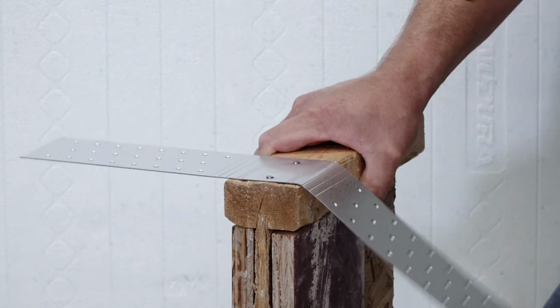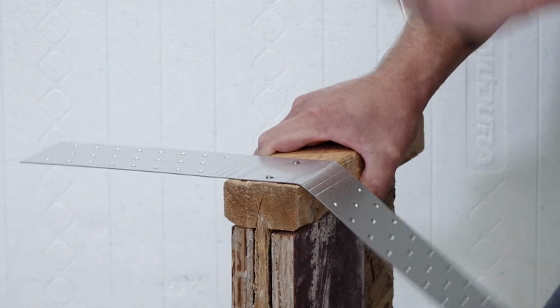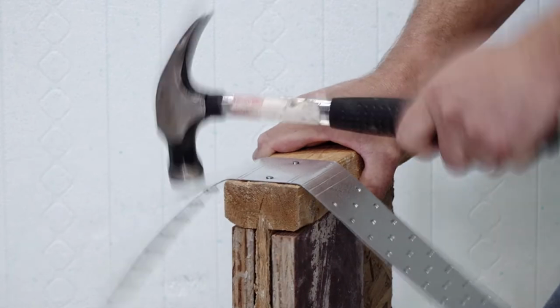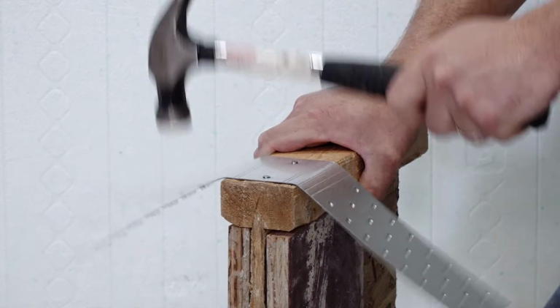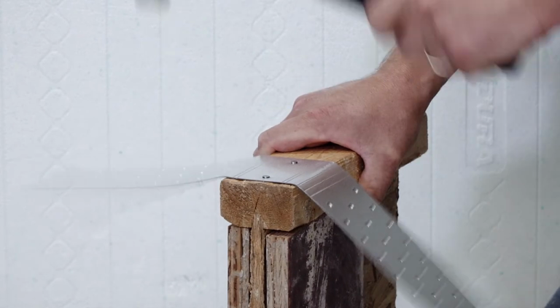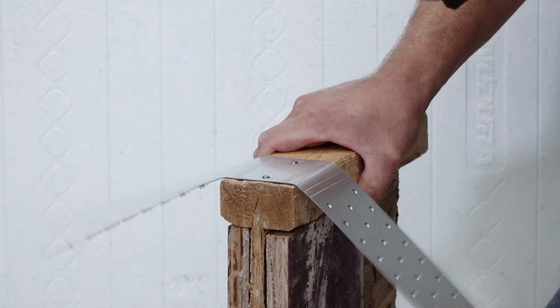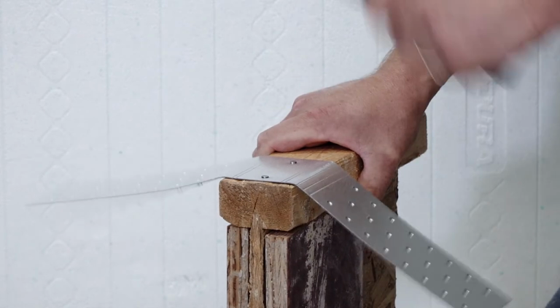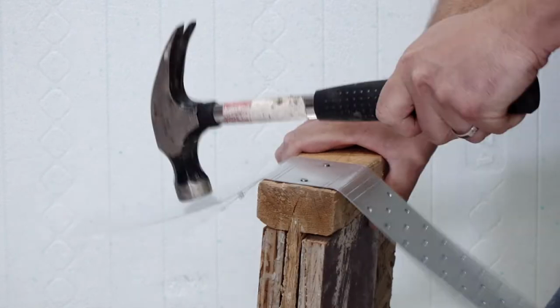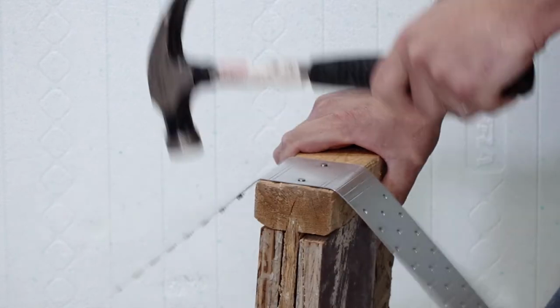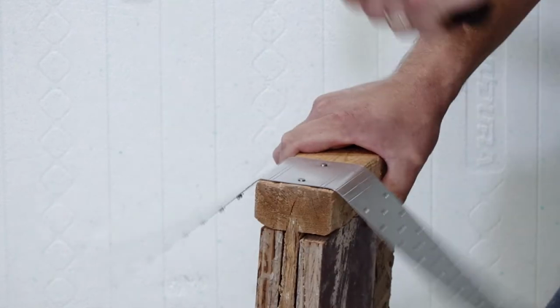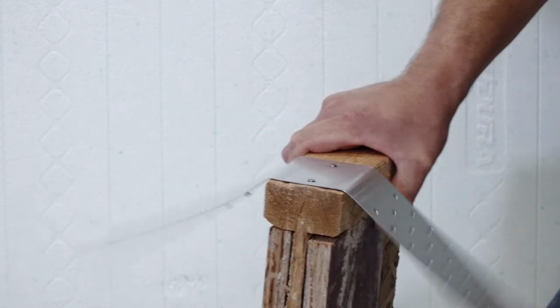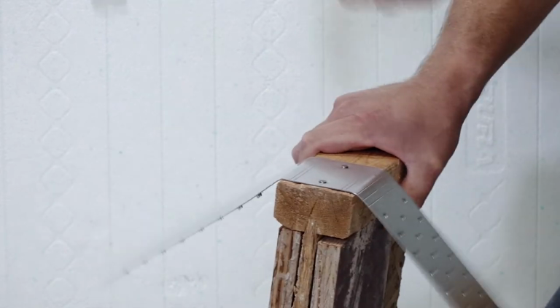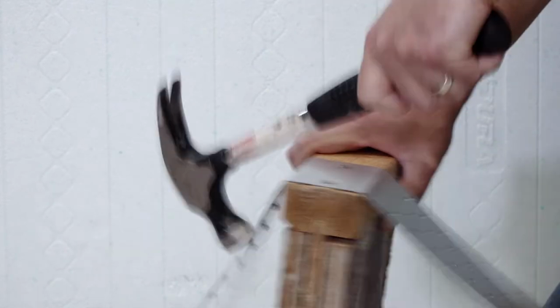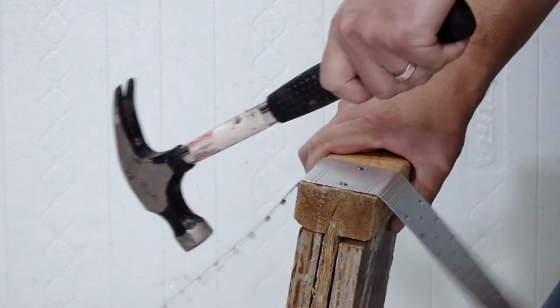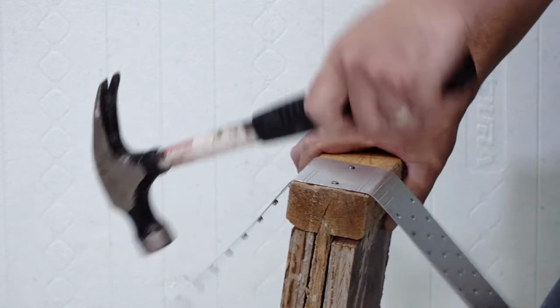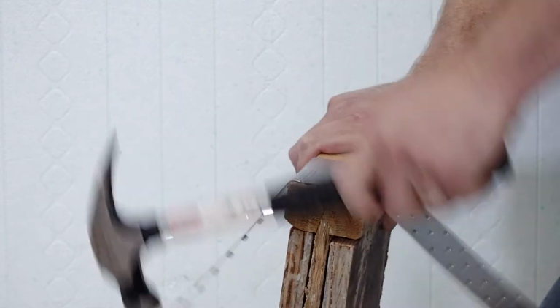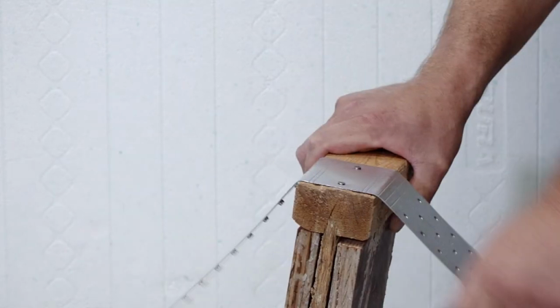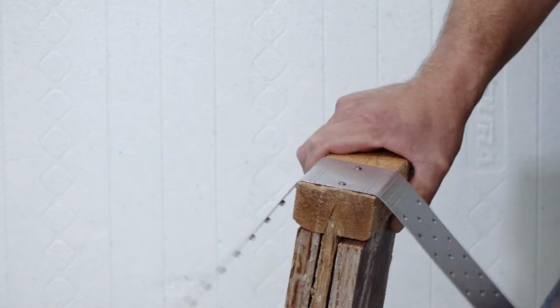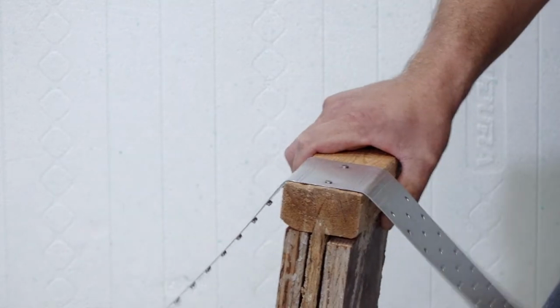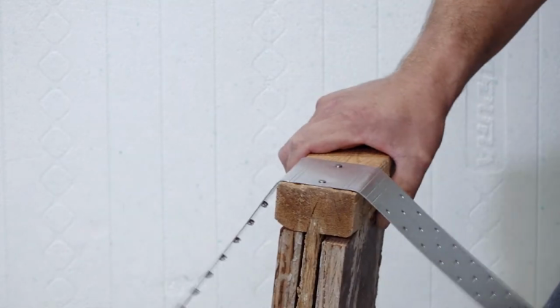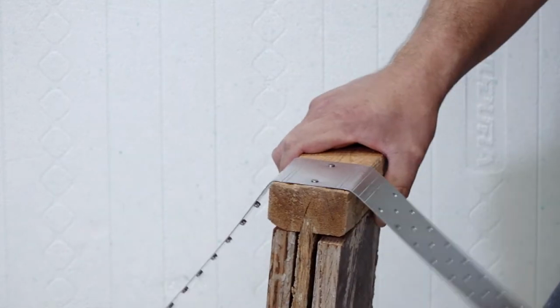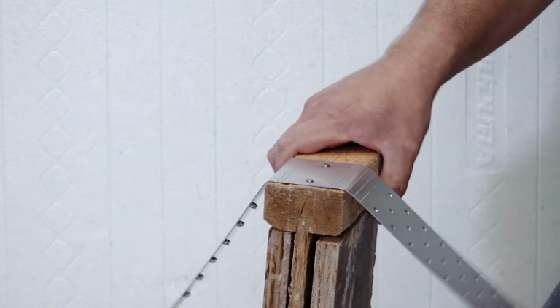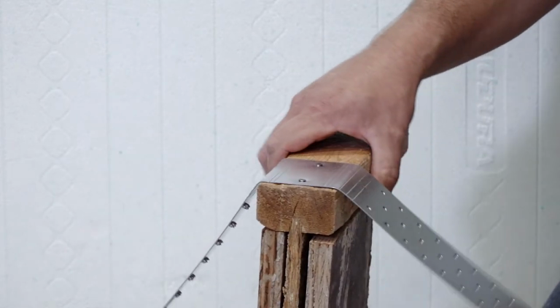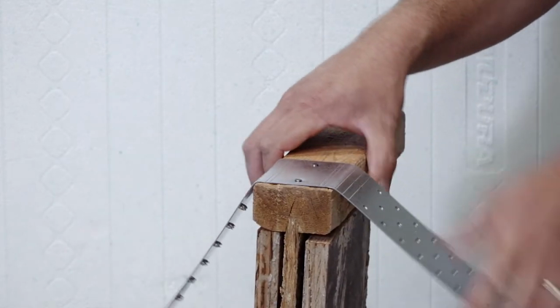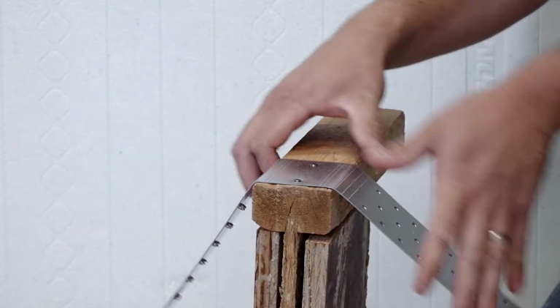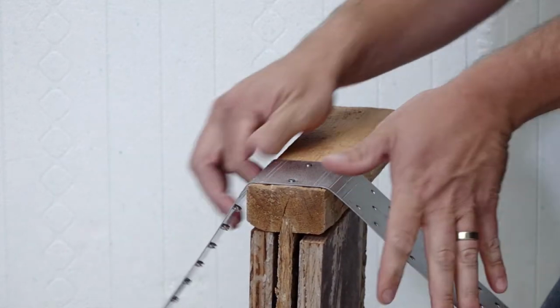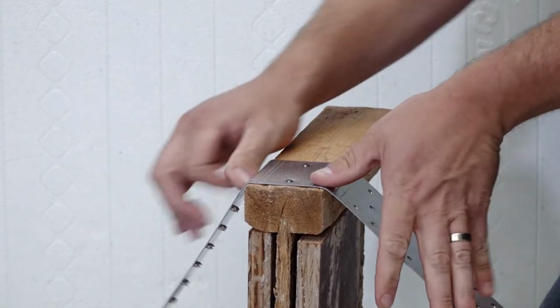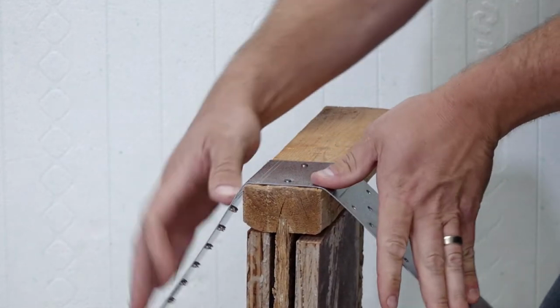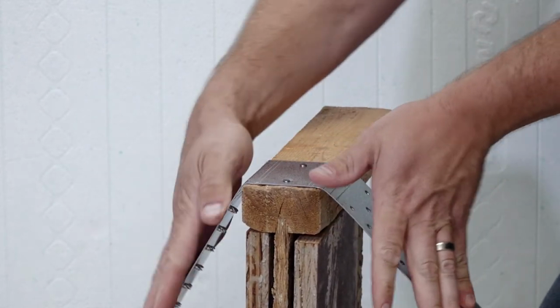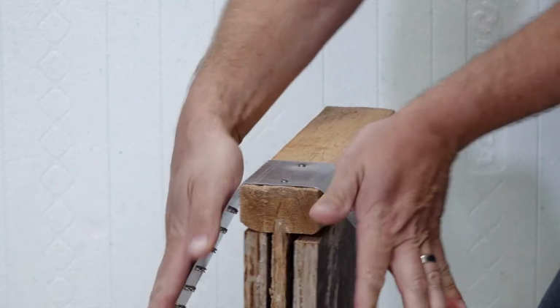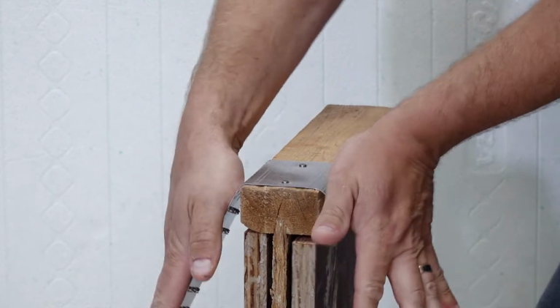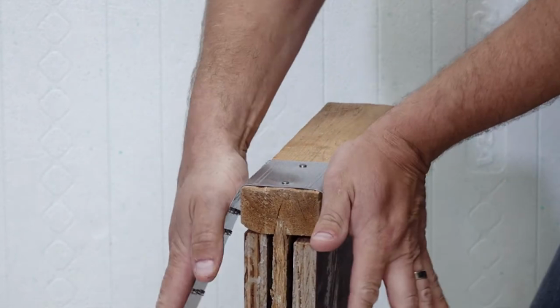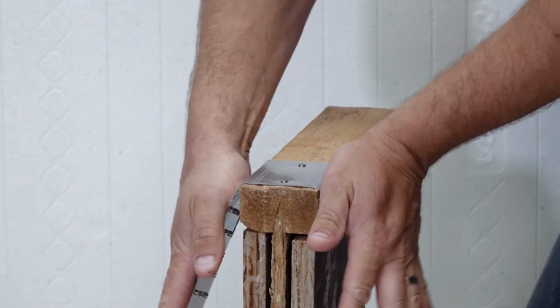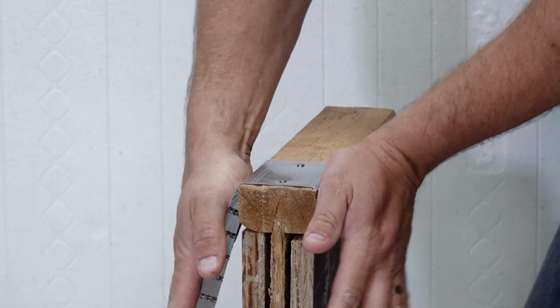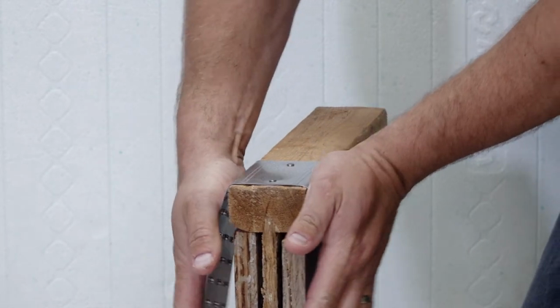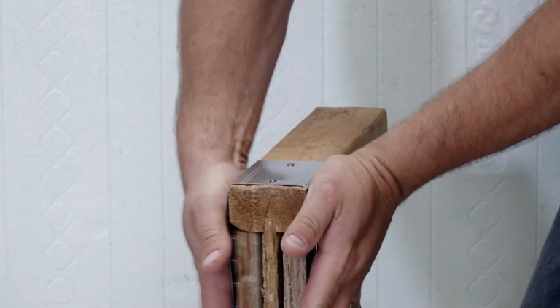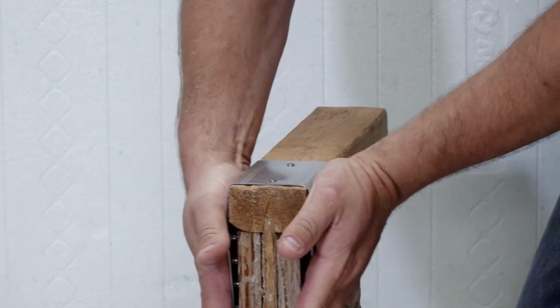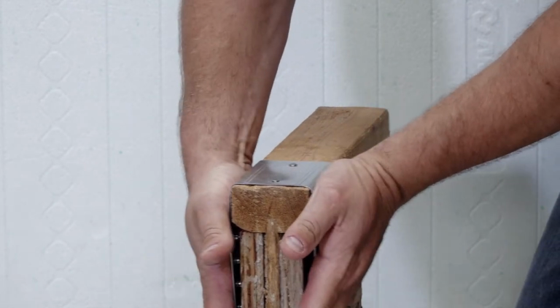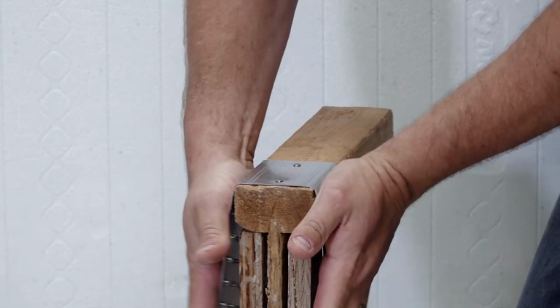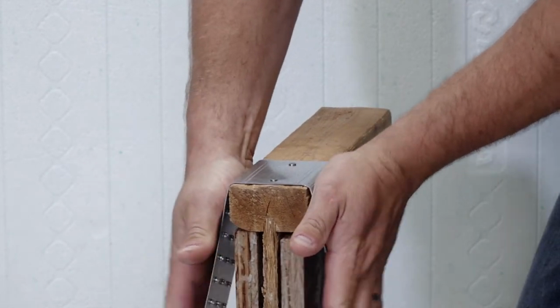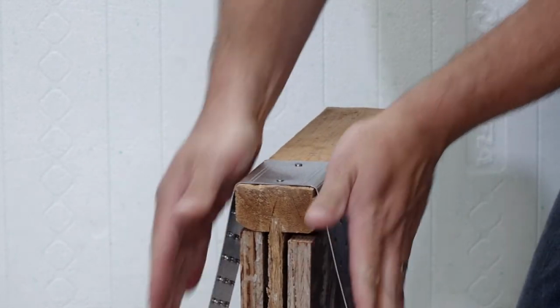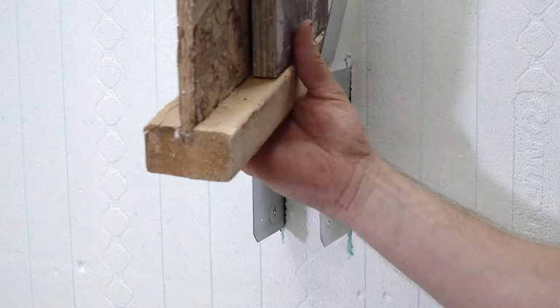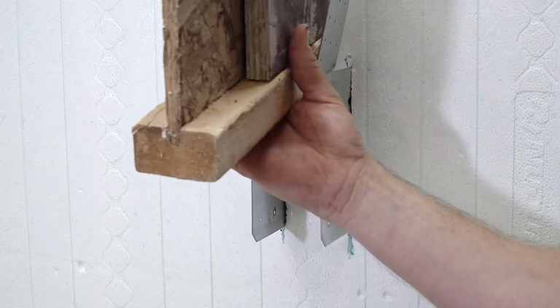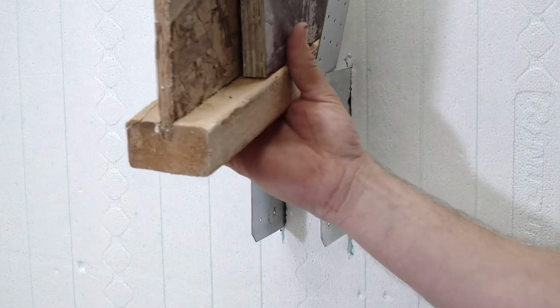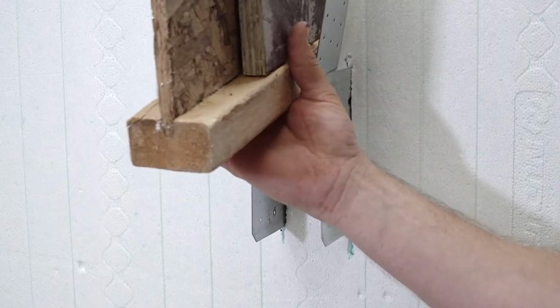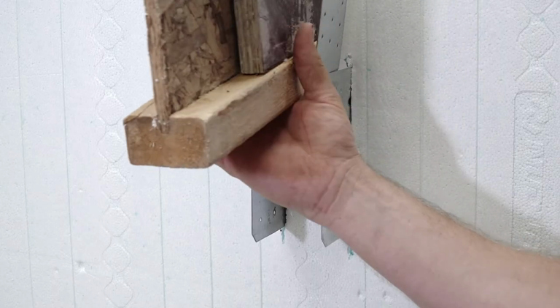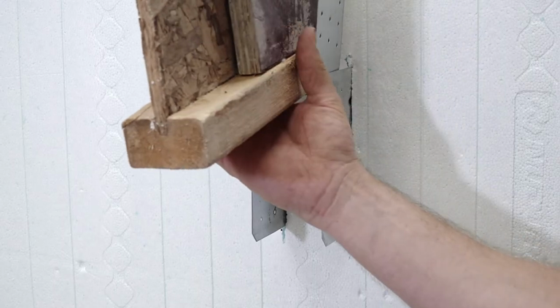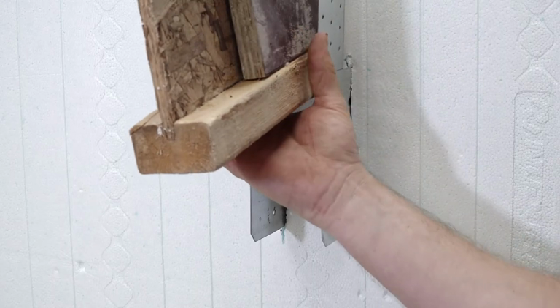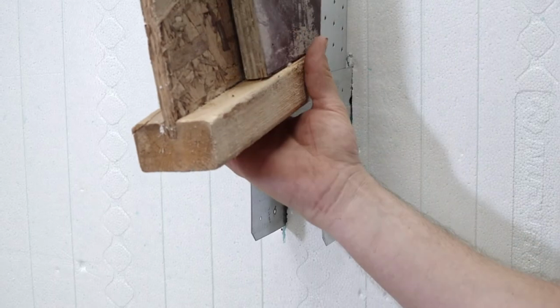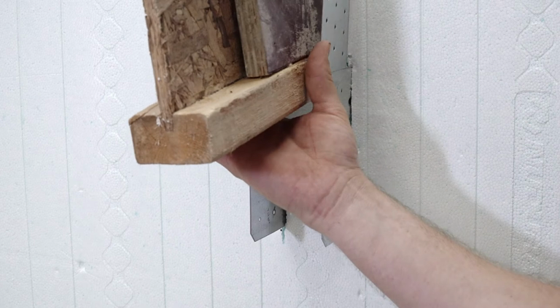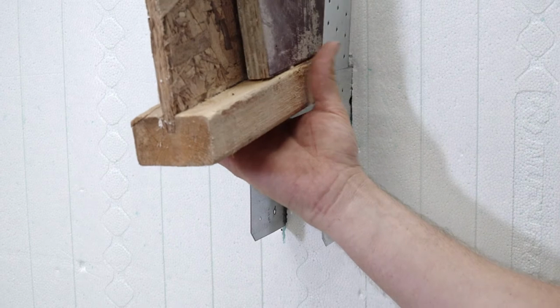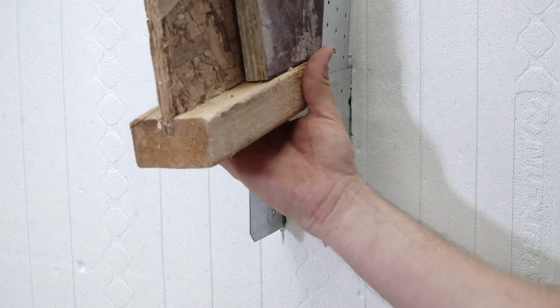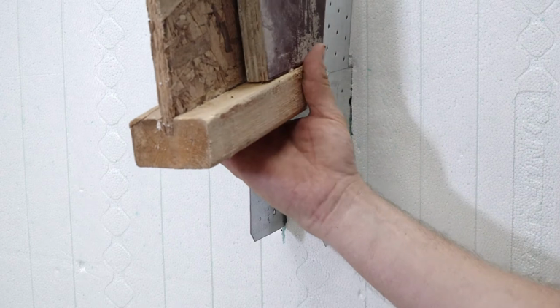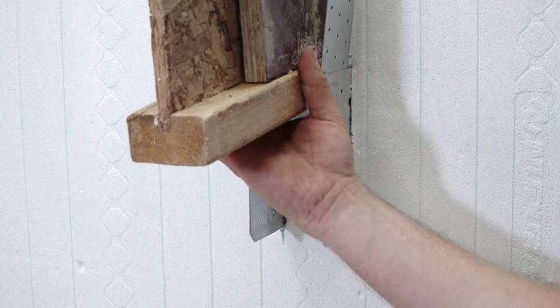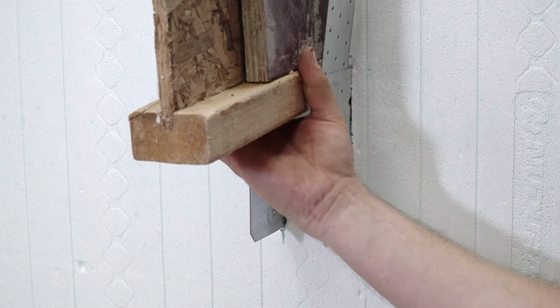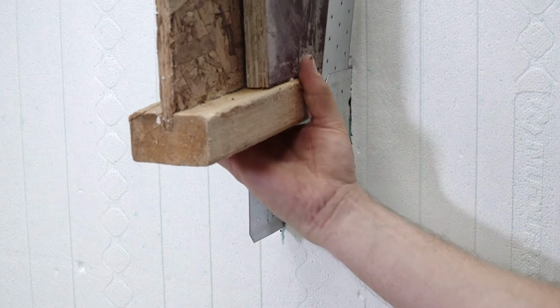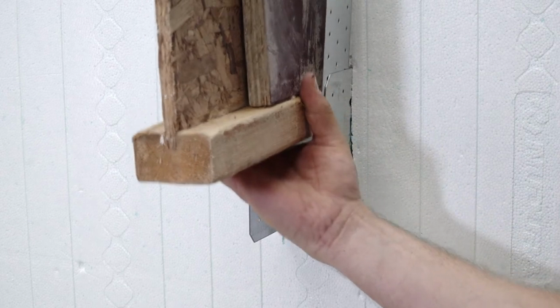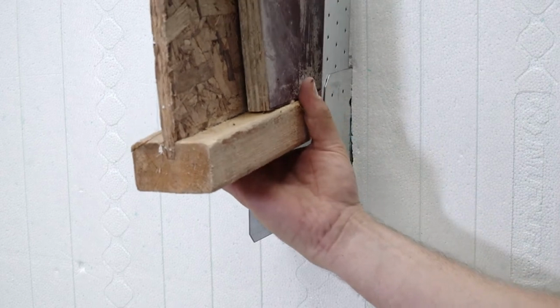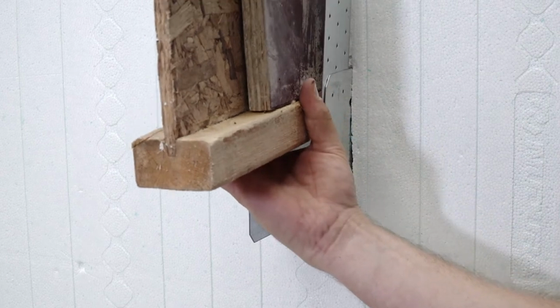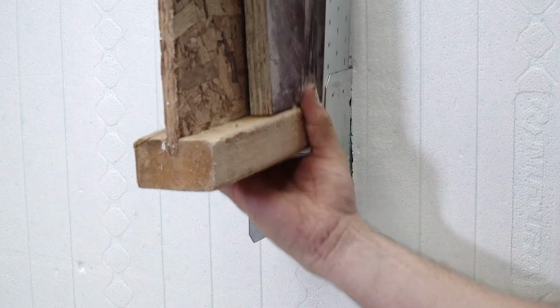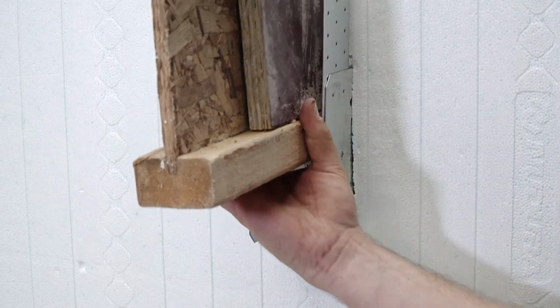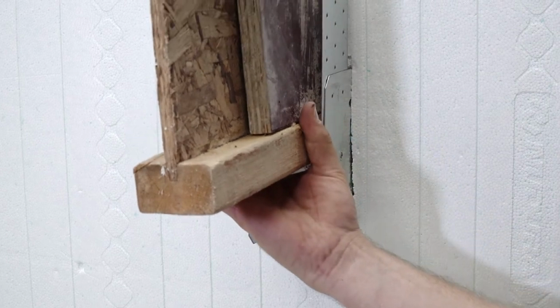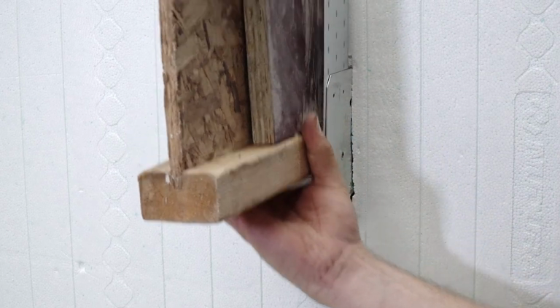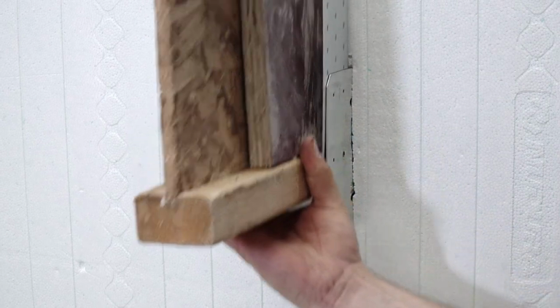Retrofit brackets are also available and used when a change occurs after the concrete has been placed into the forms and cures.